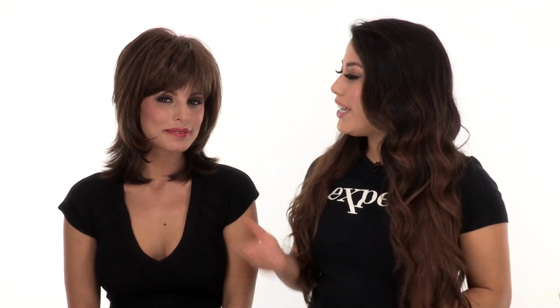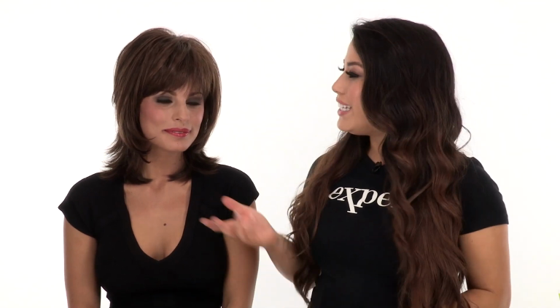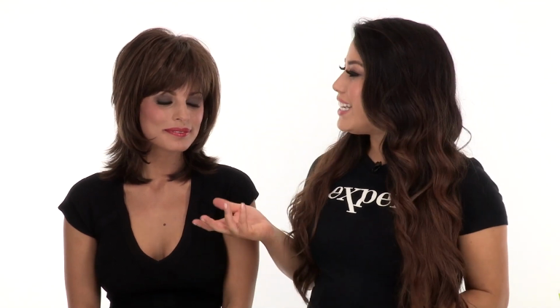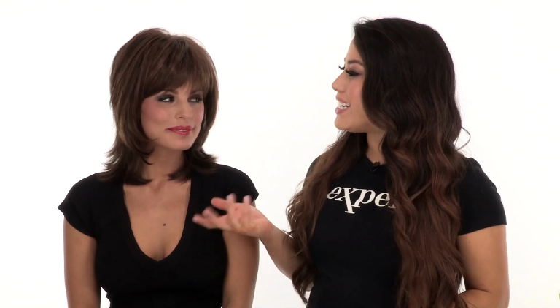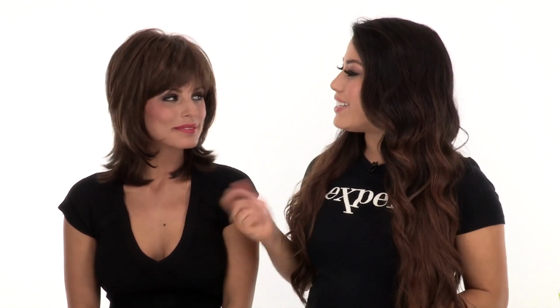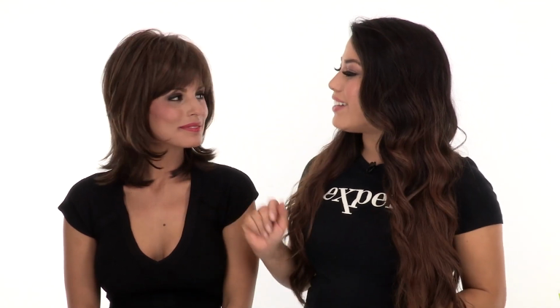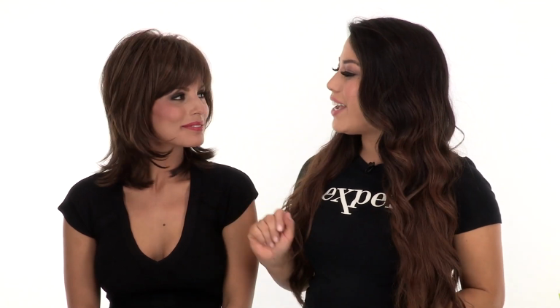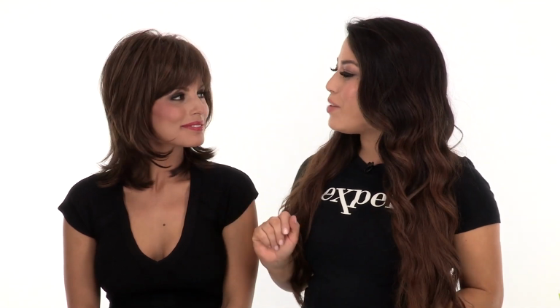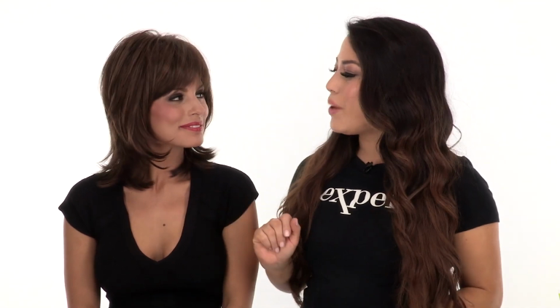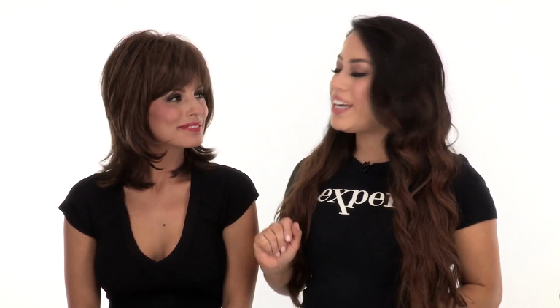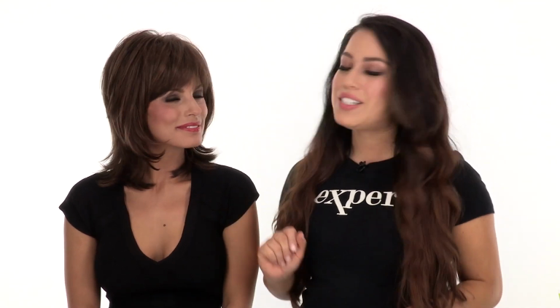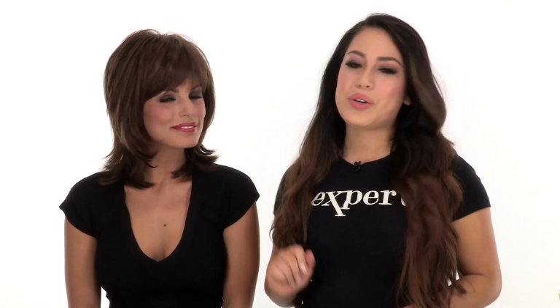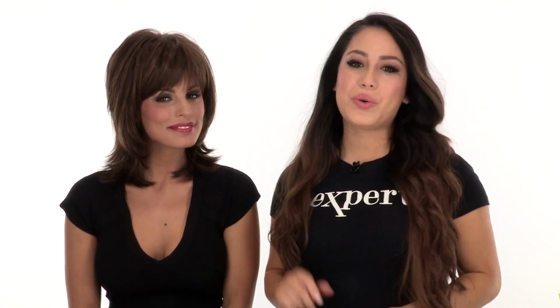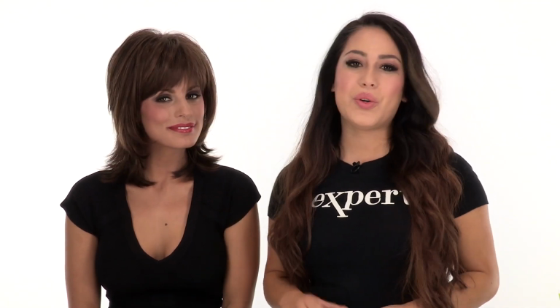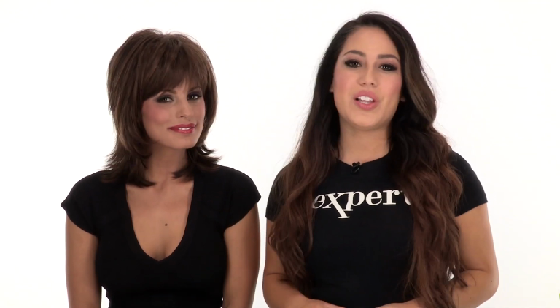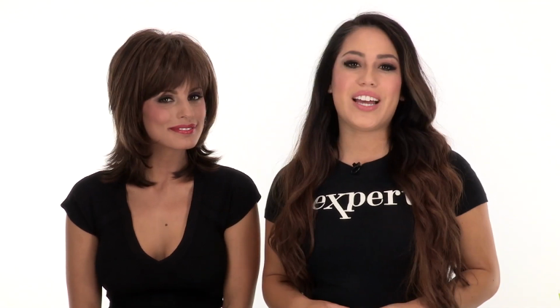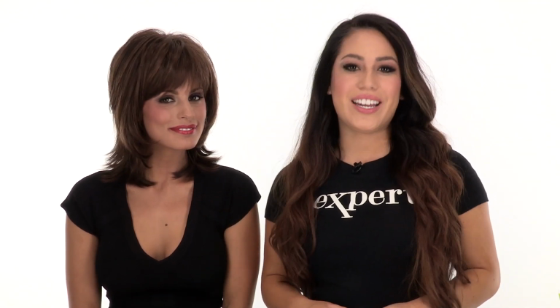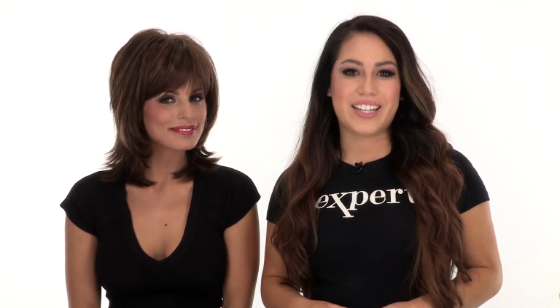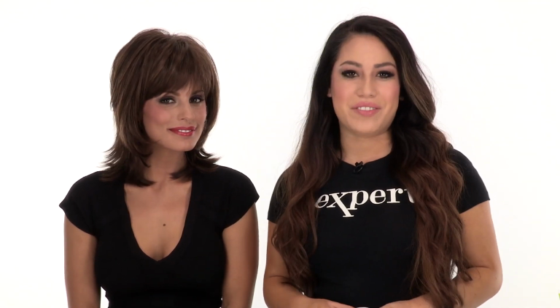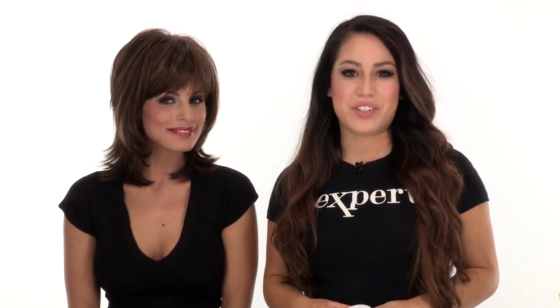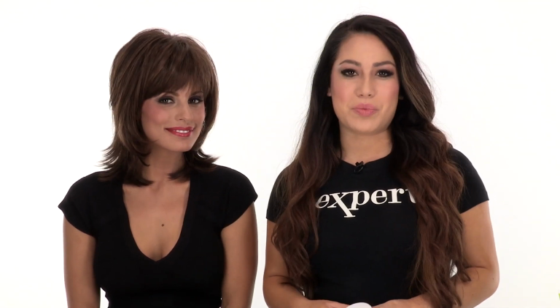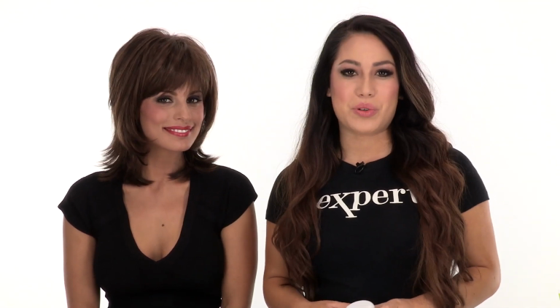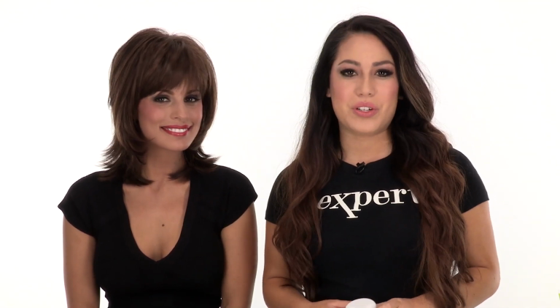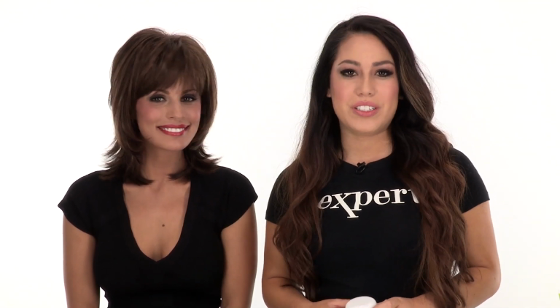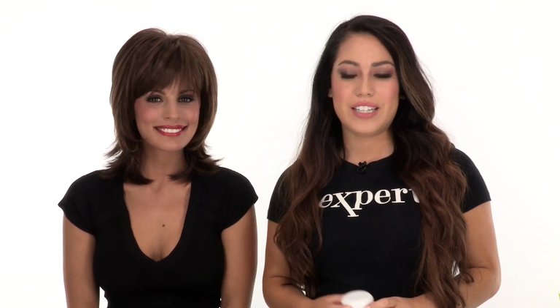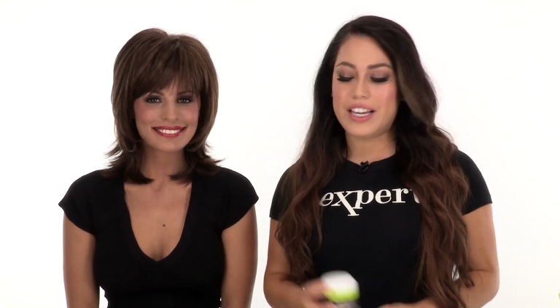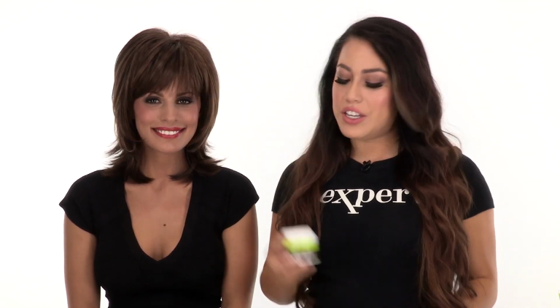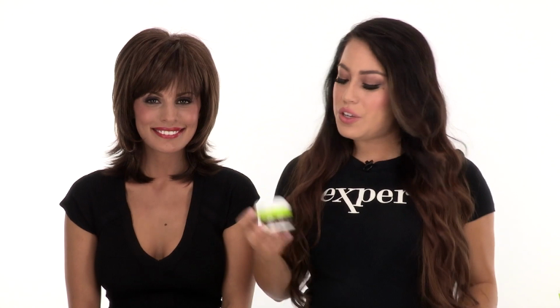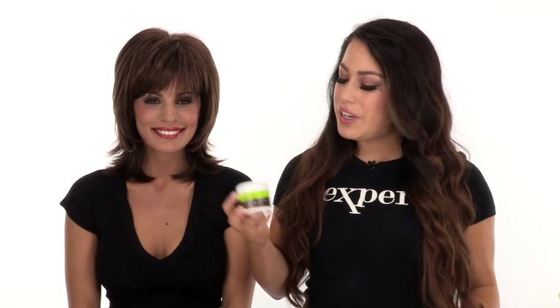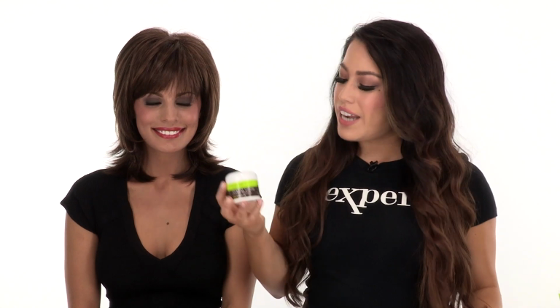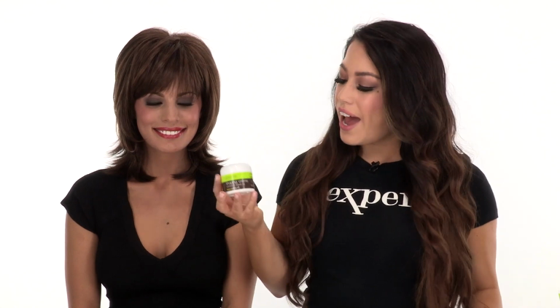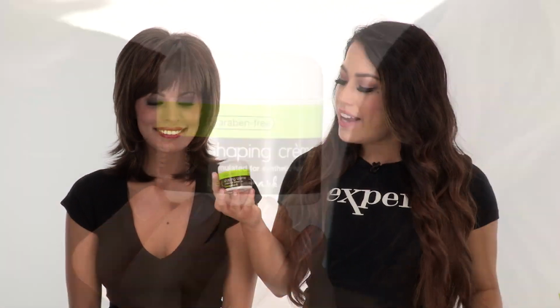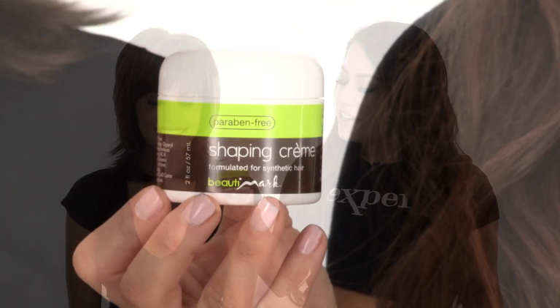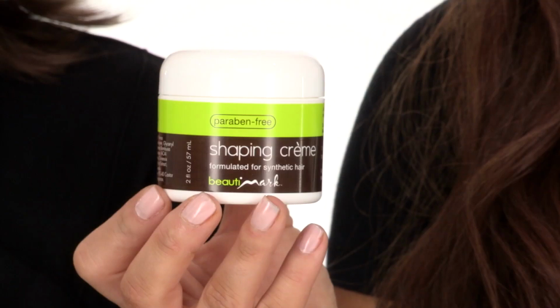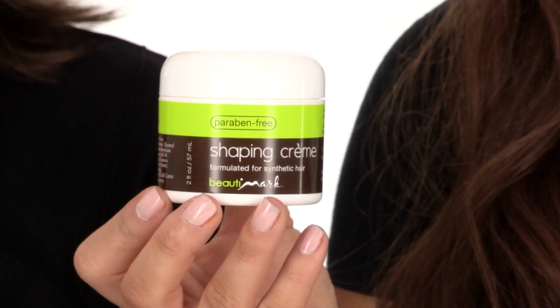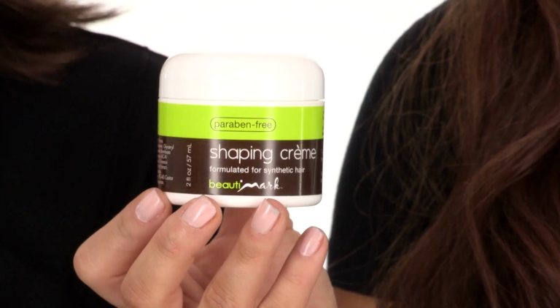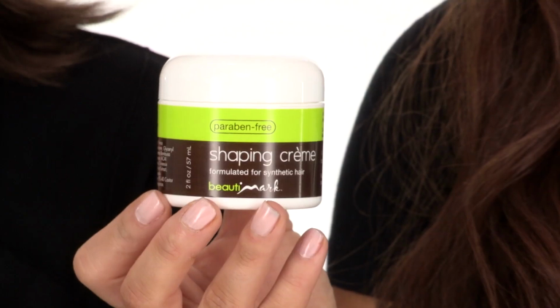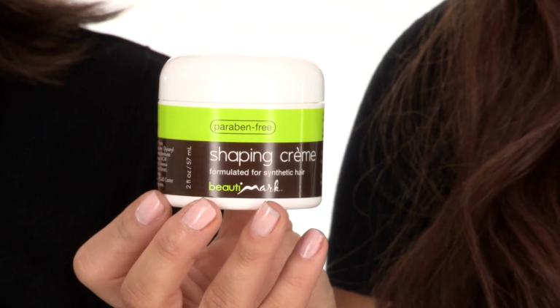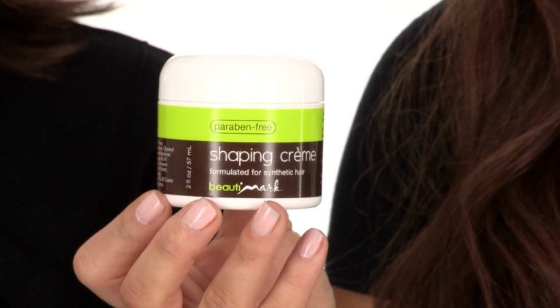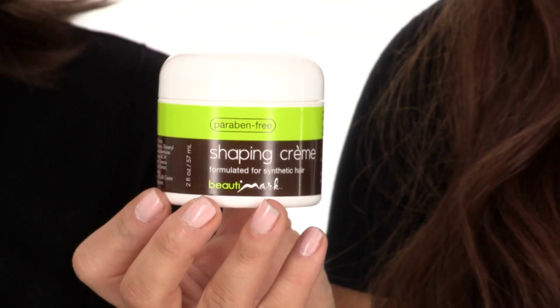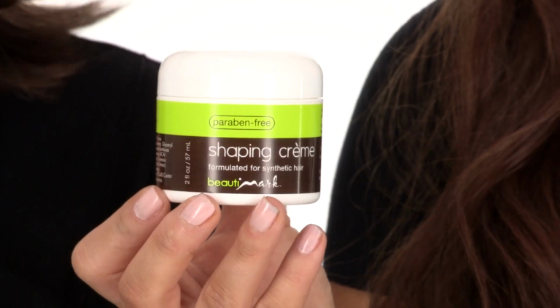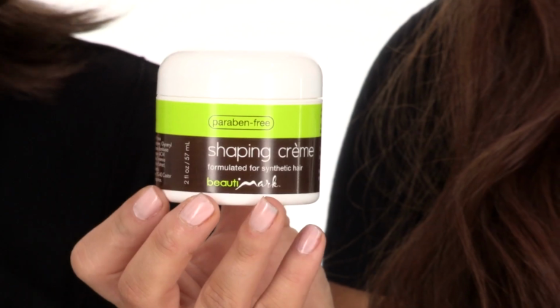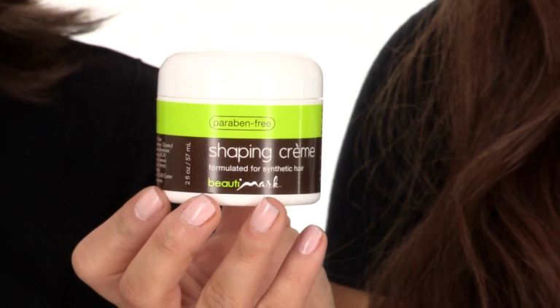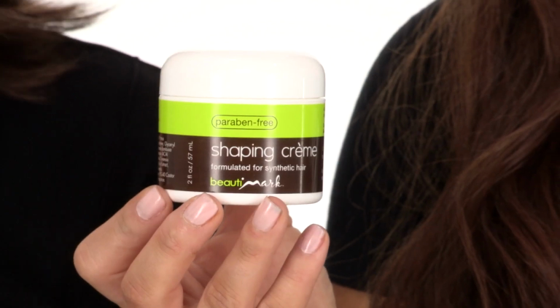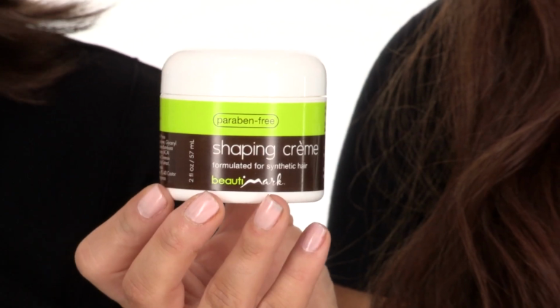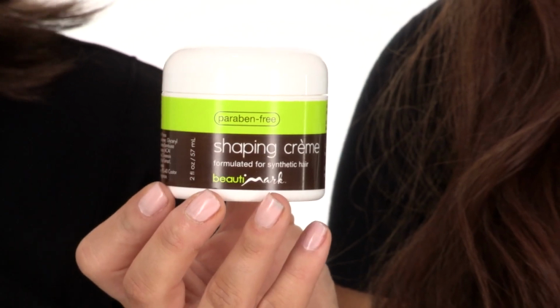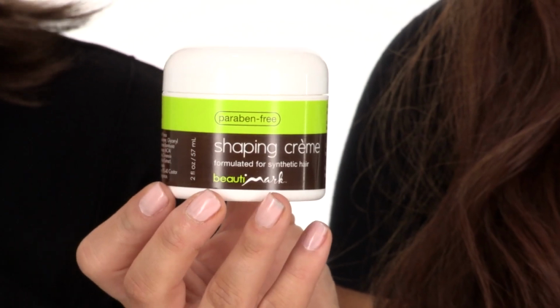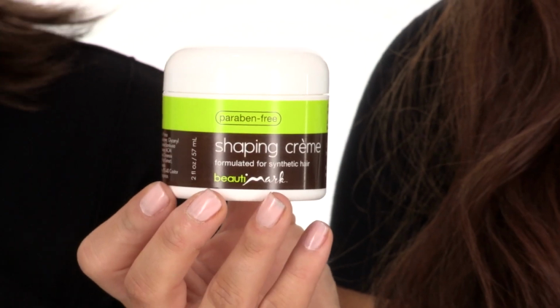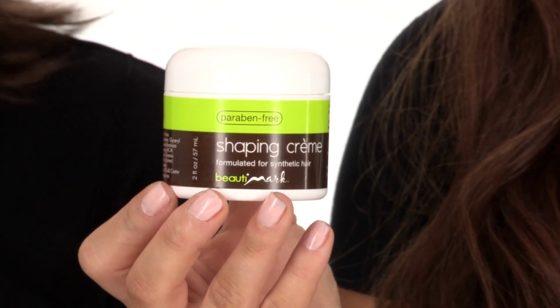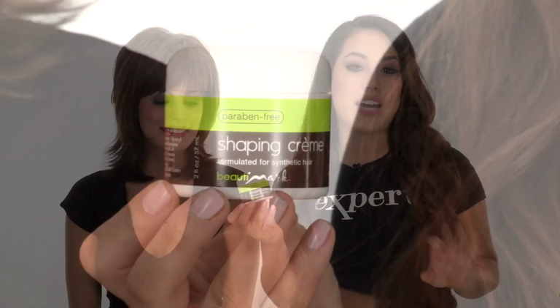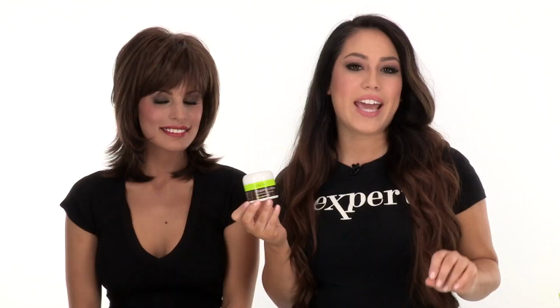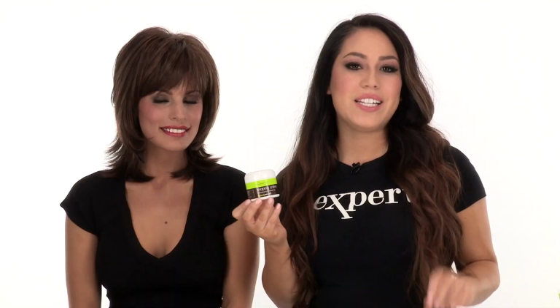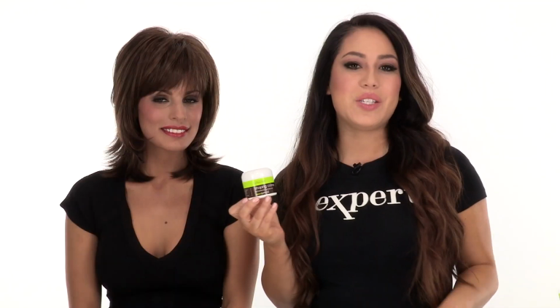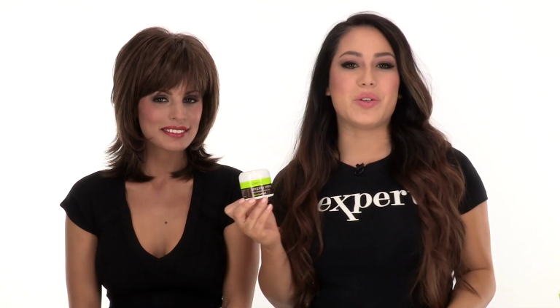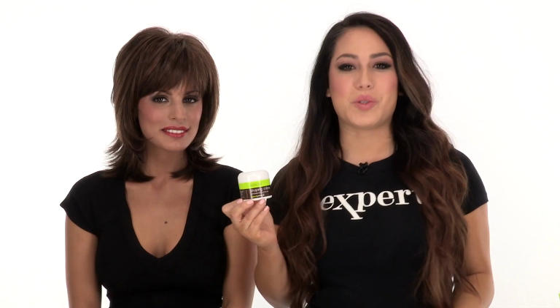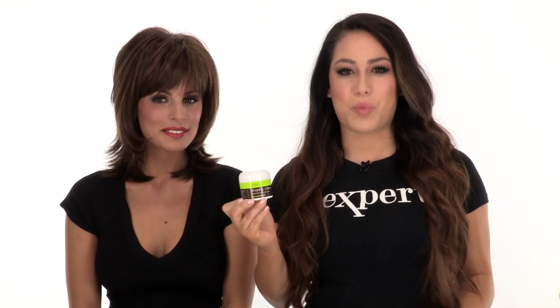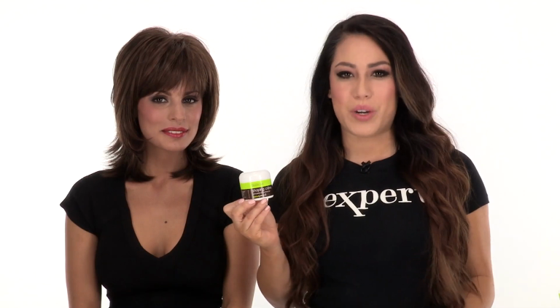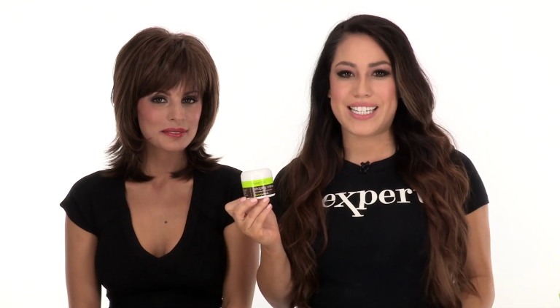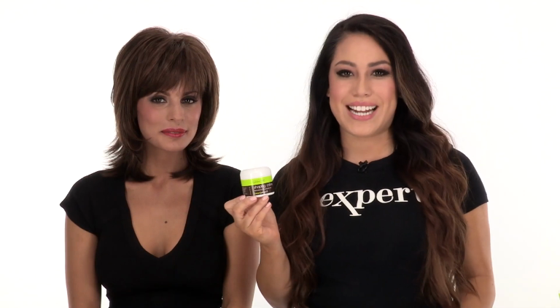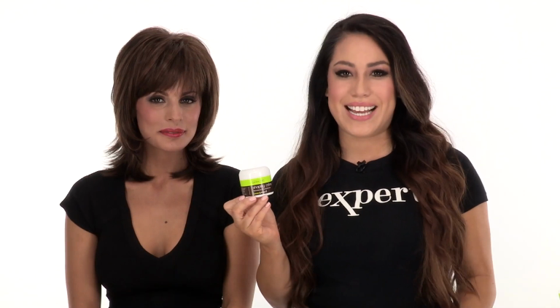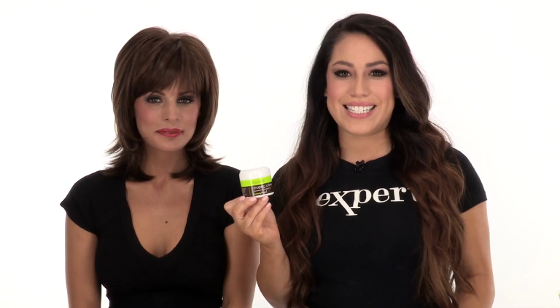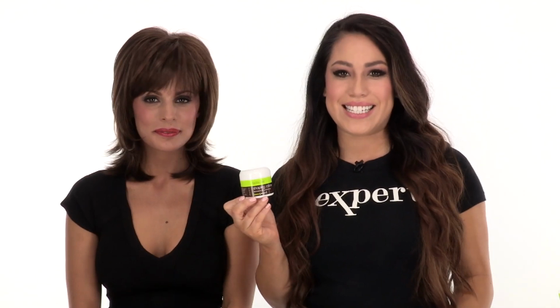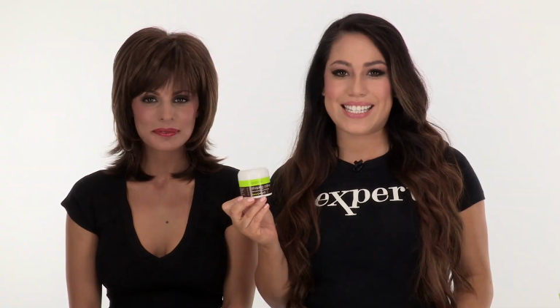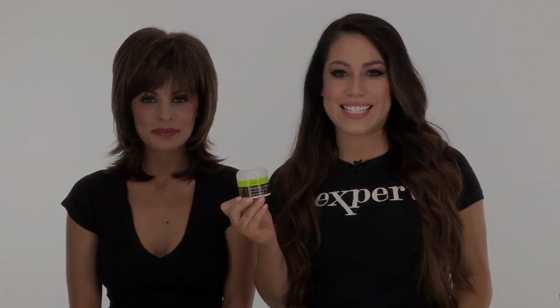Bailey is lightweight, cool, and comfortable. You can add a shaping cream or styling product to enhance those pointed ends.